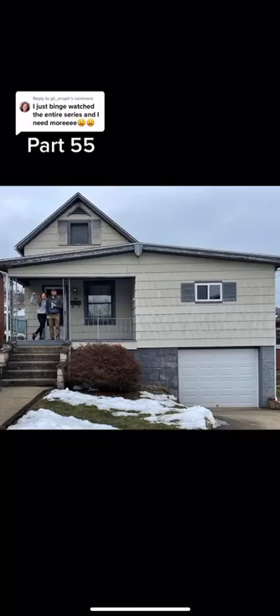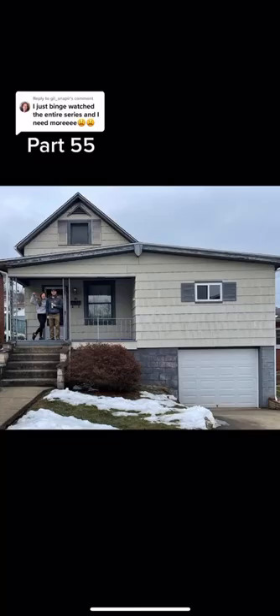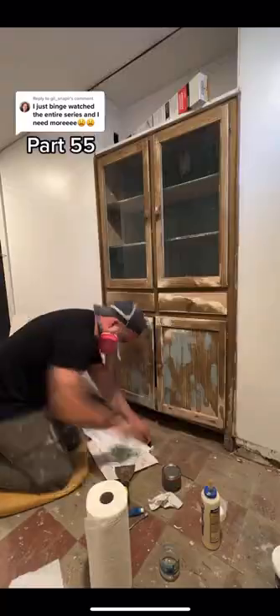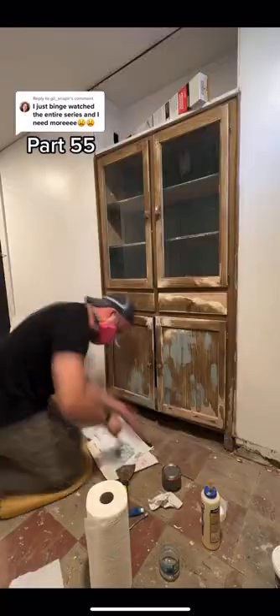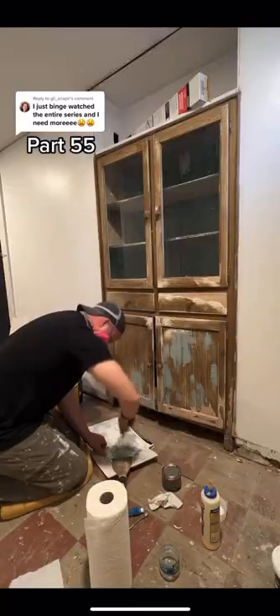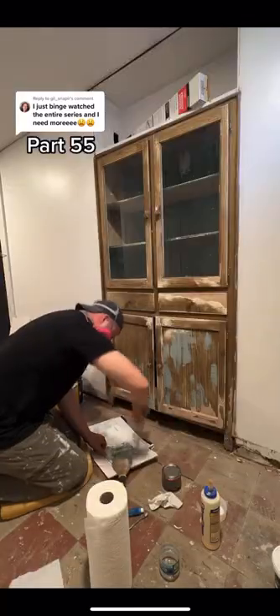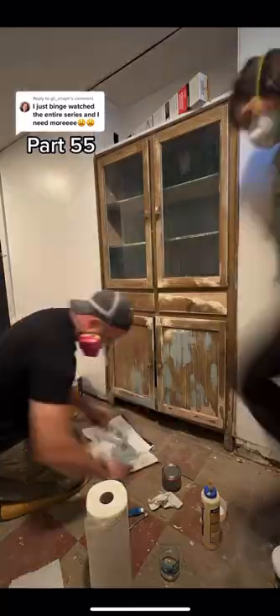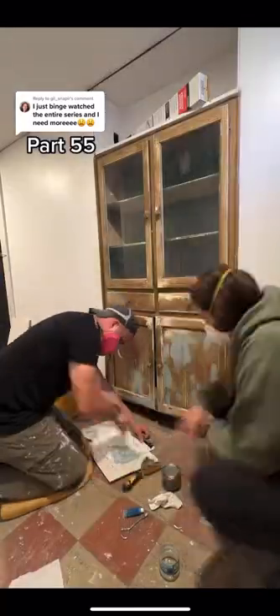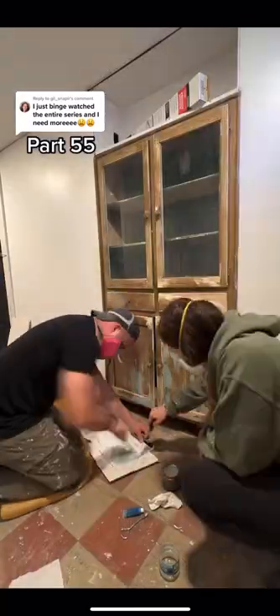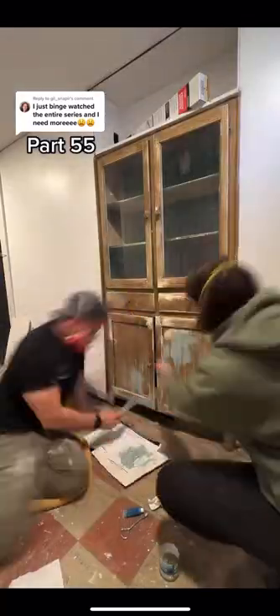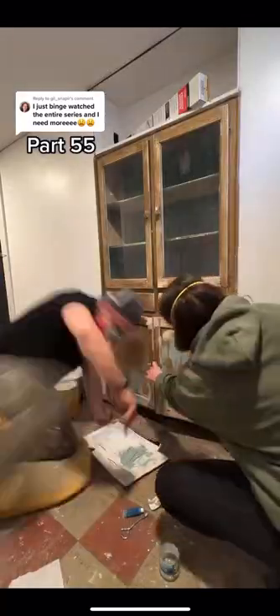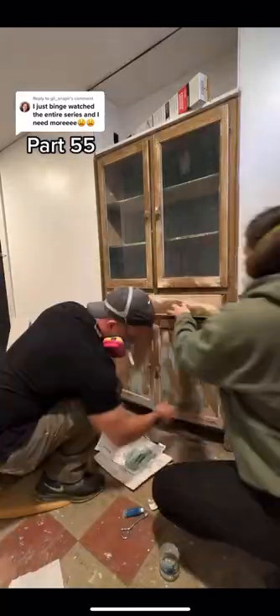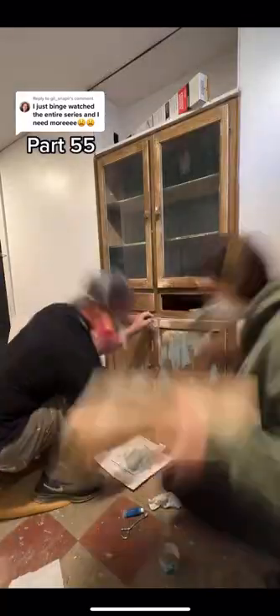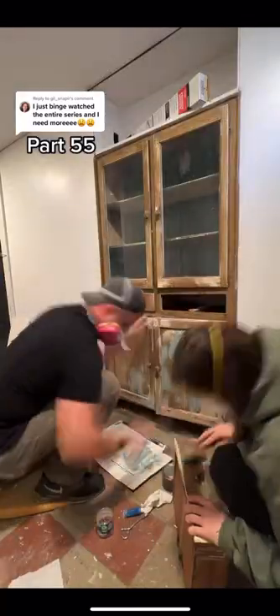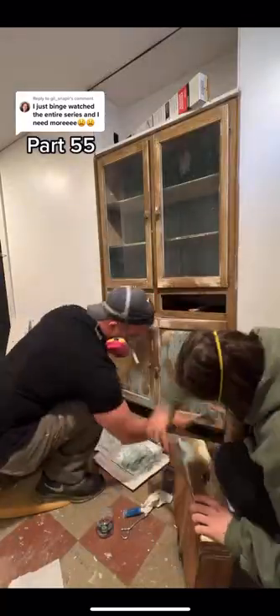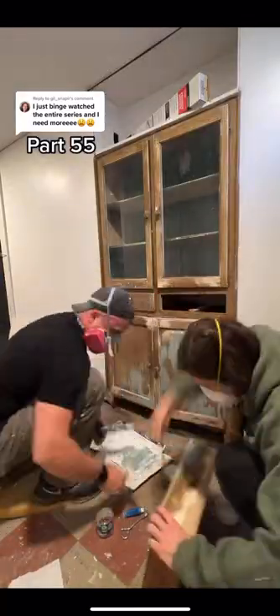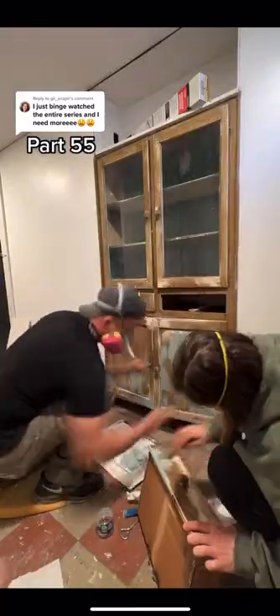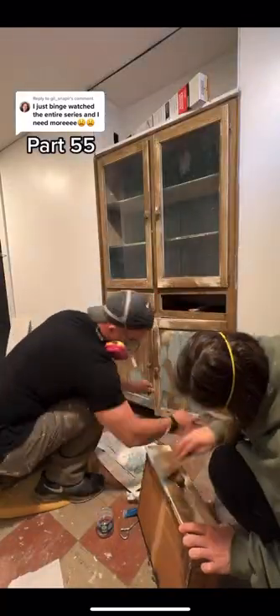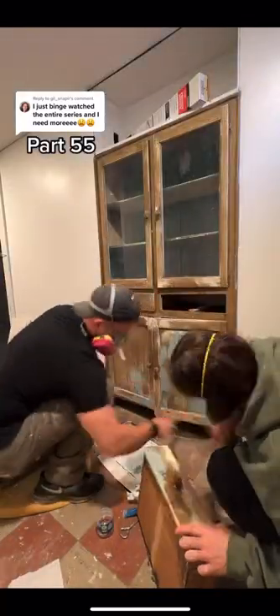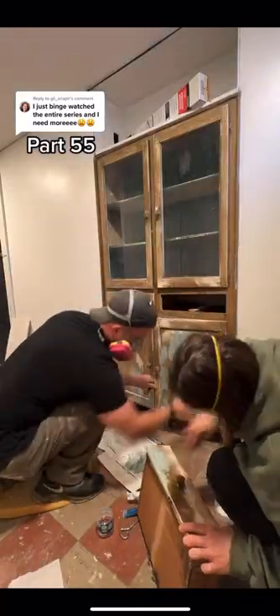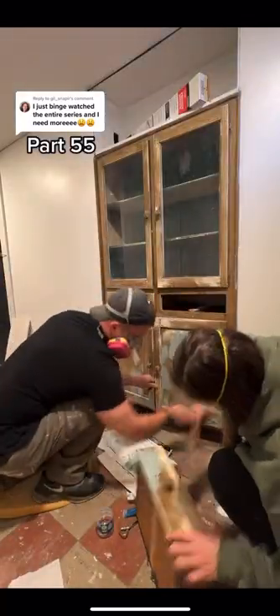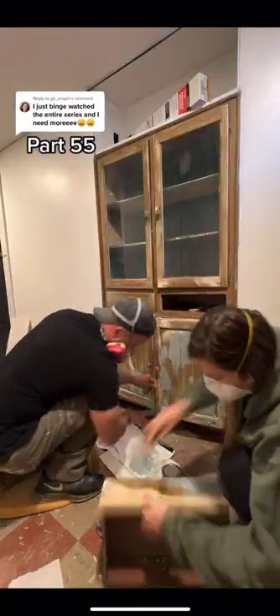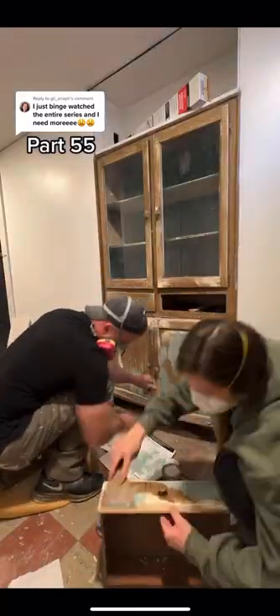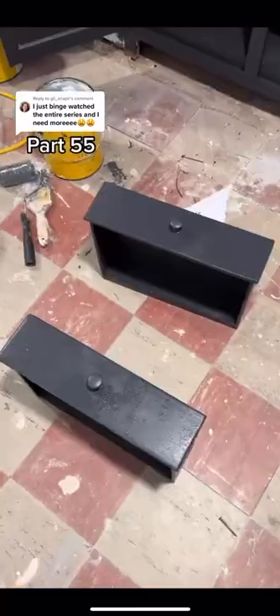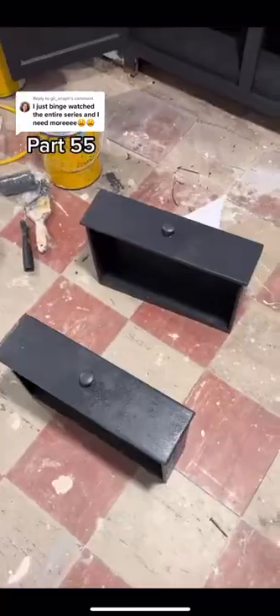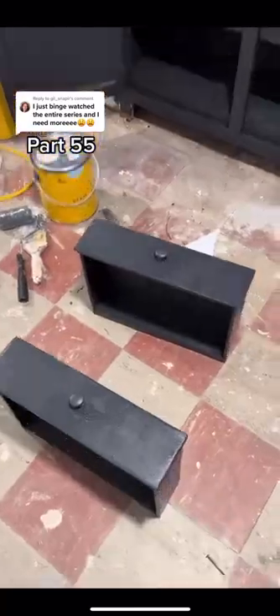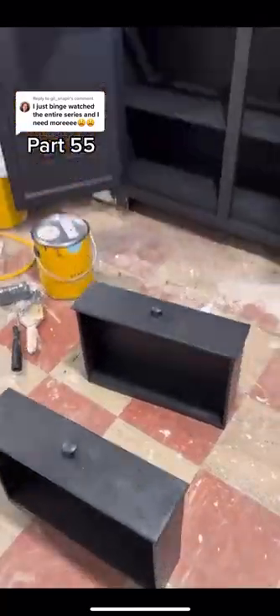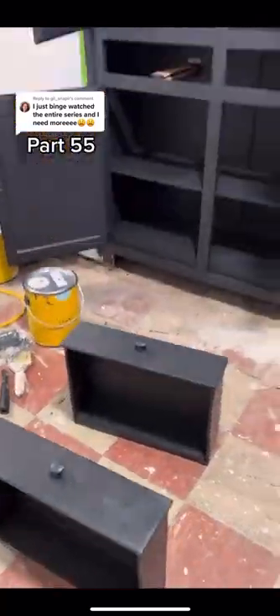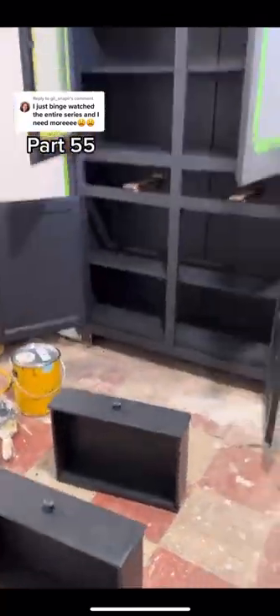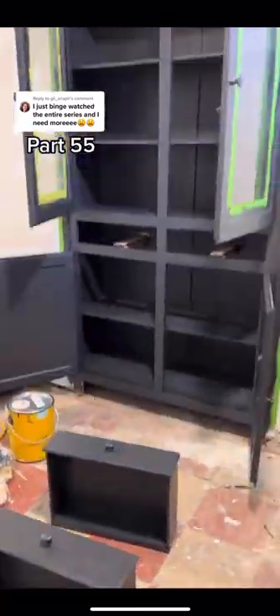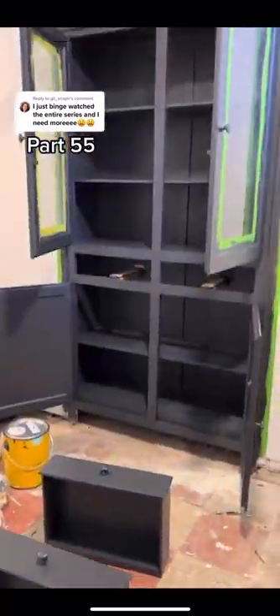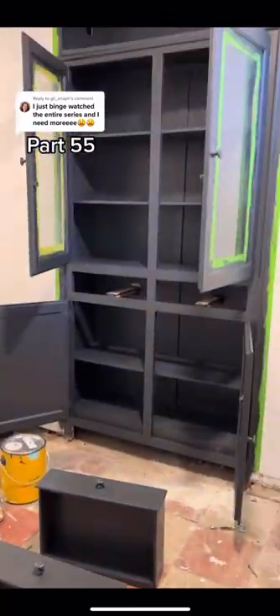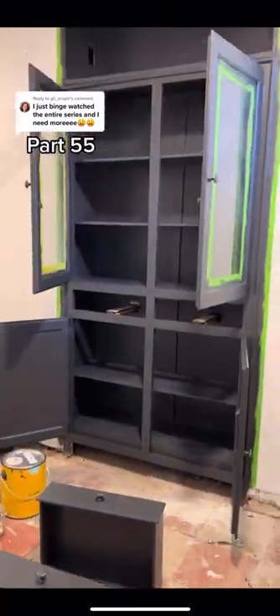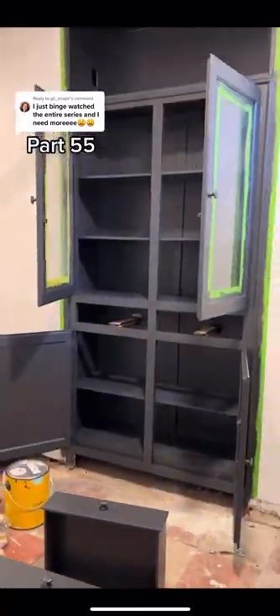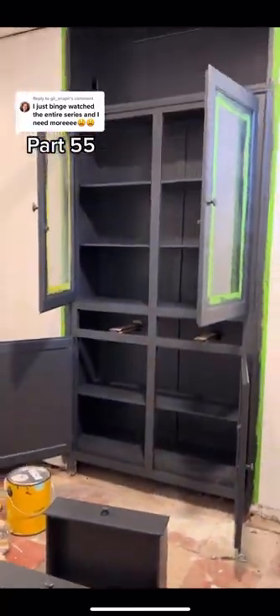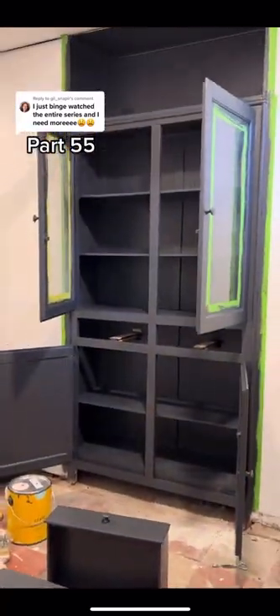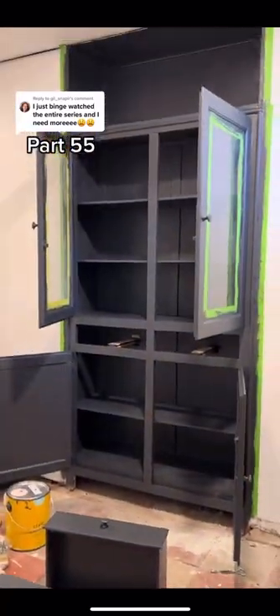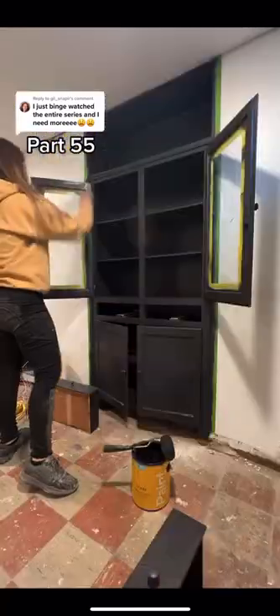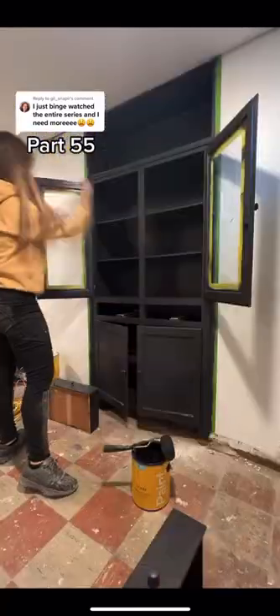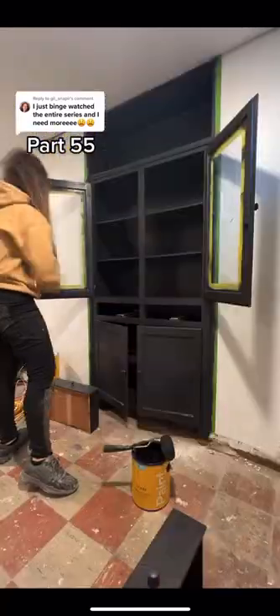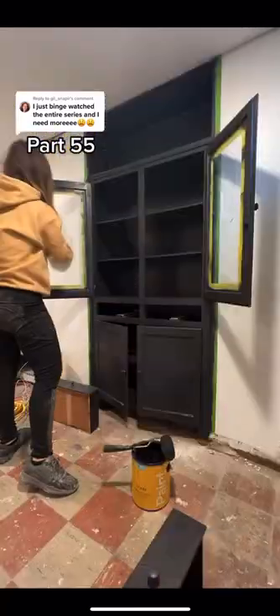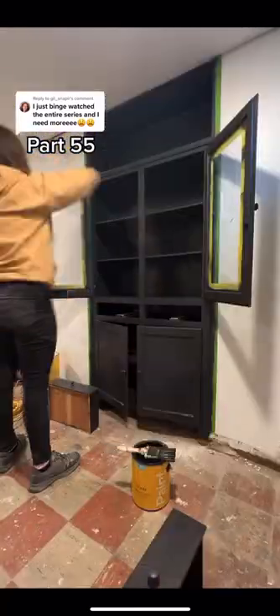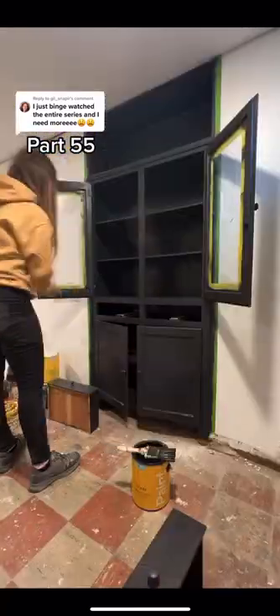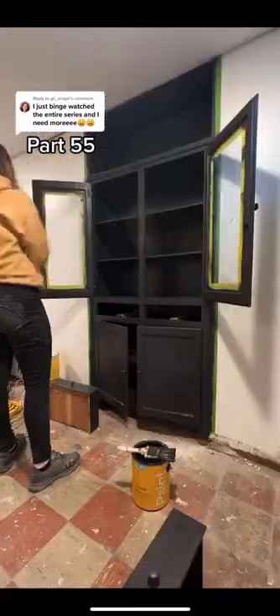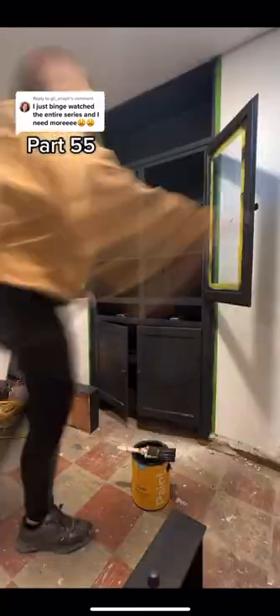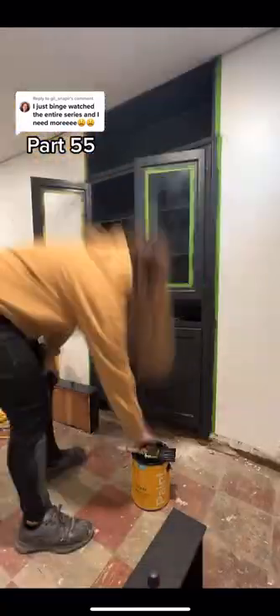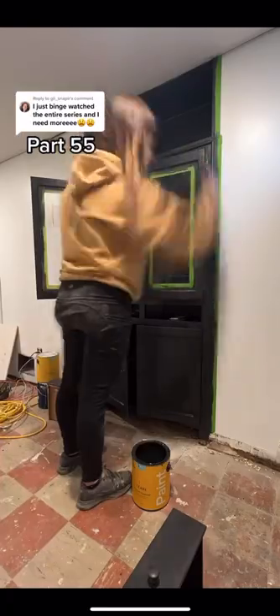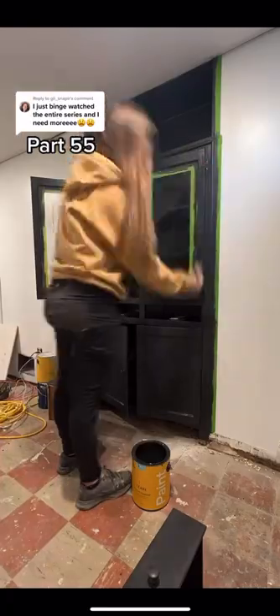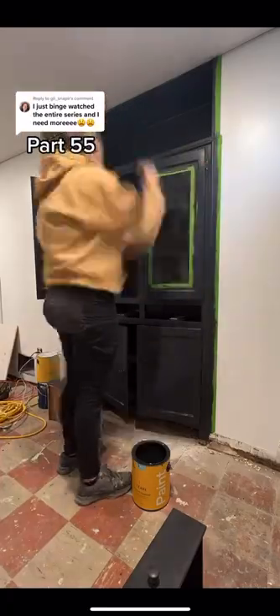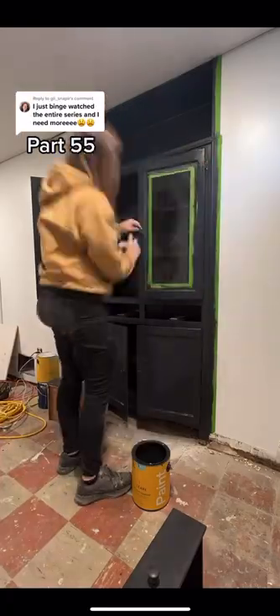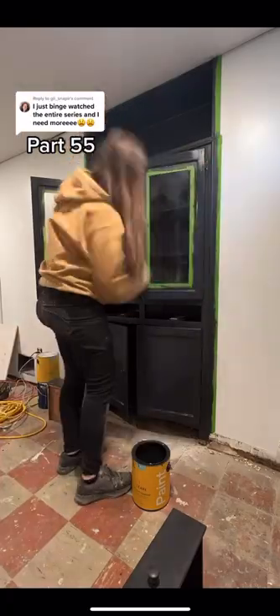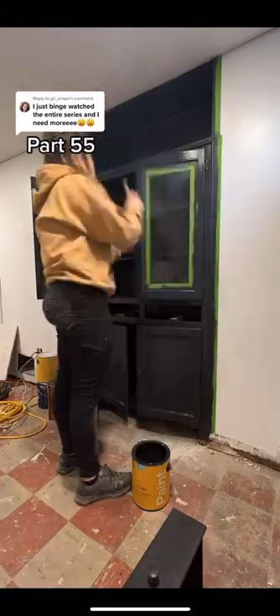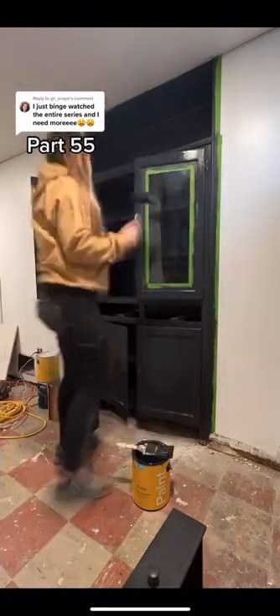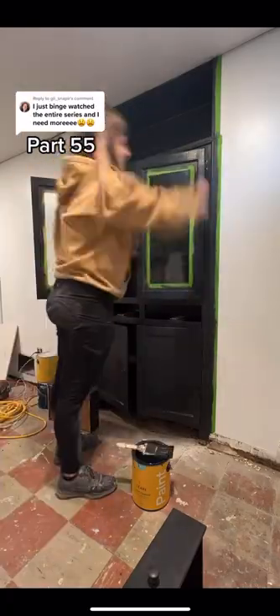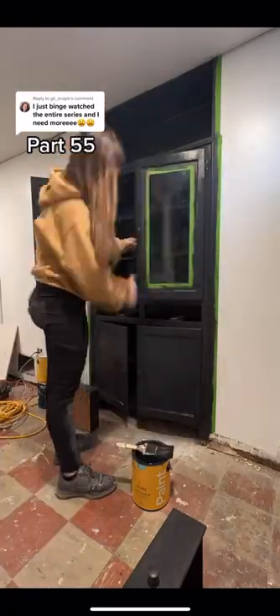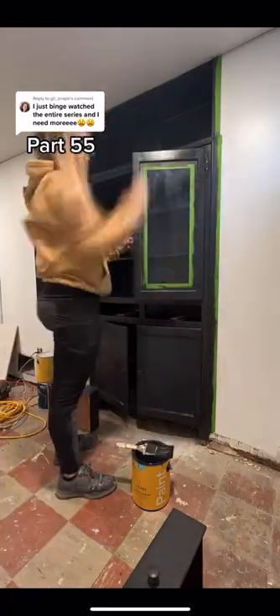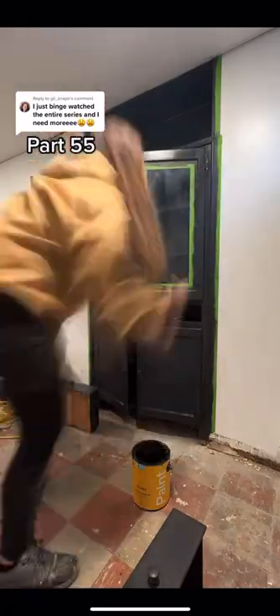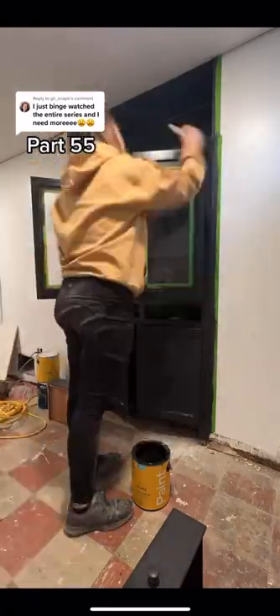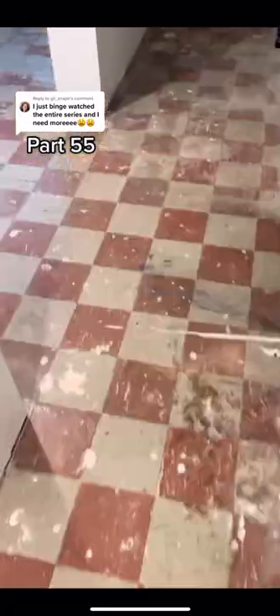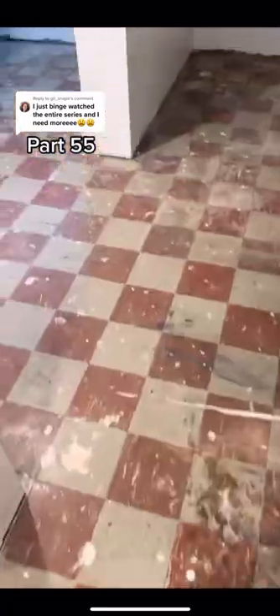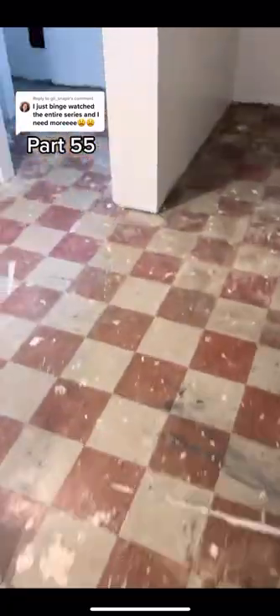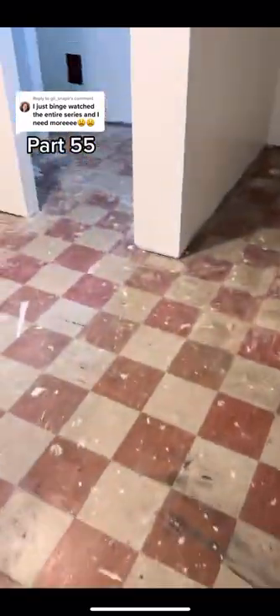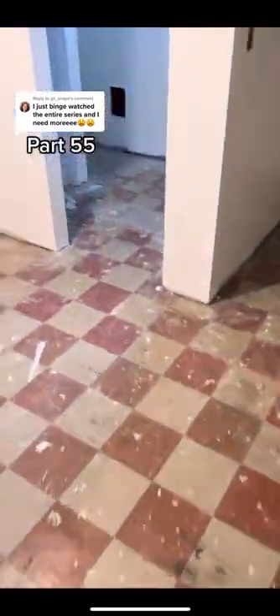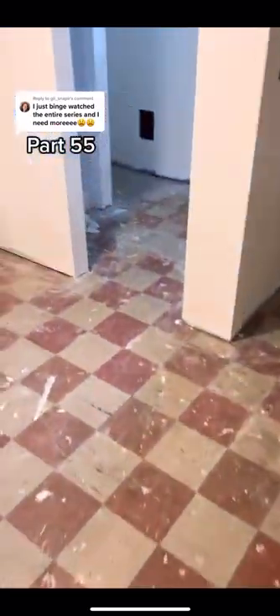I was shocked at how many people wanted us to keep this cabinet from 1911. With a little bit of bondo, we were able to restore it. We painted it black and I'm obsessed.